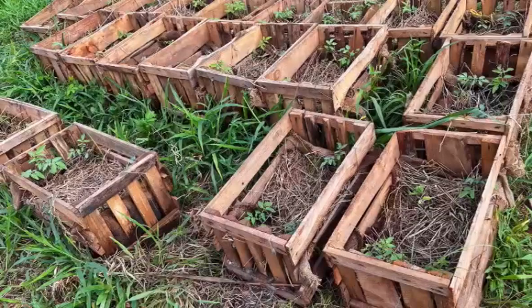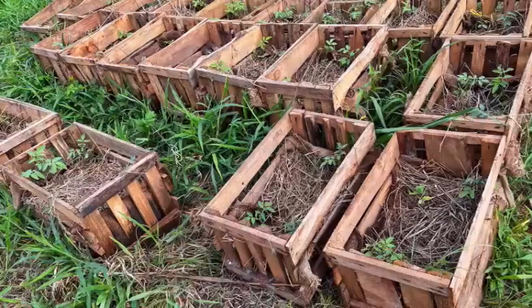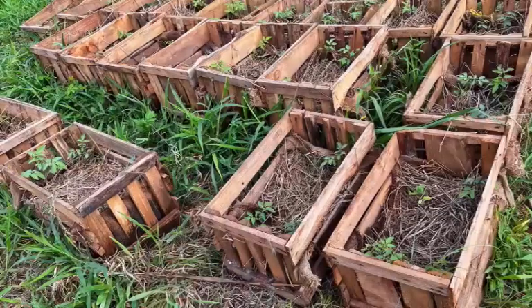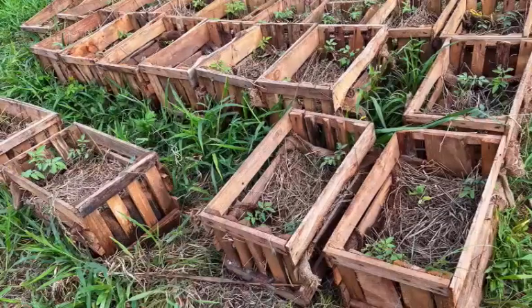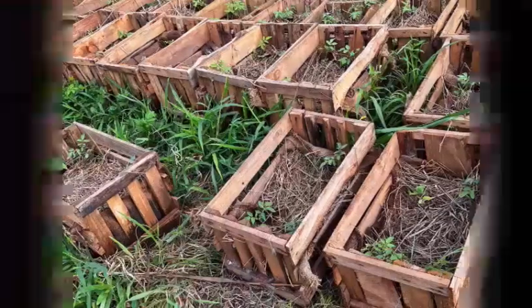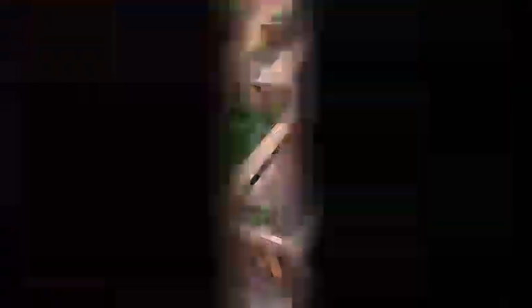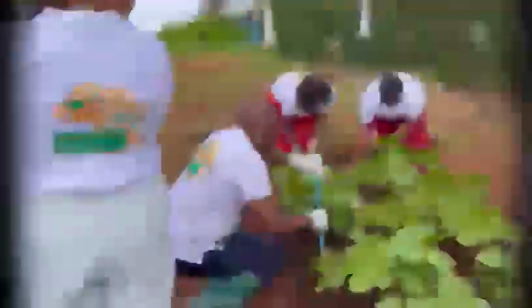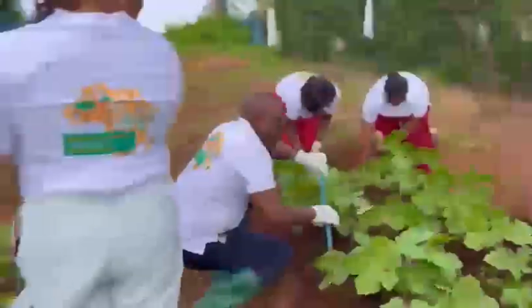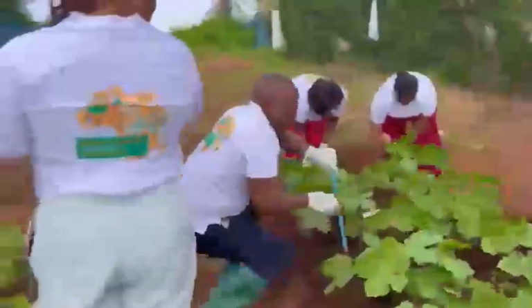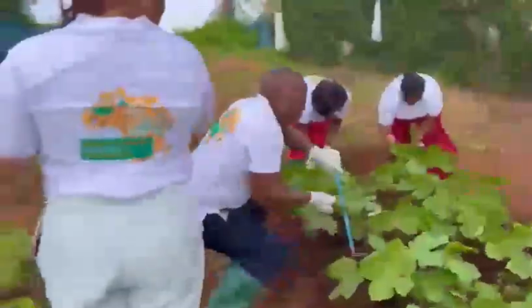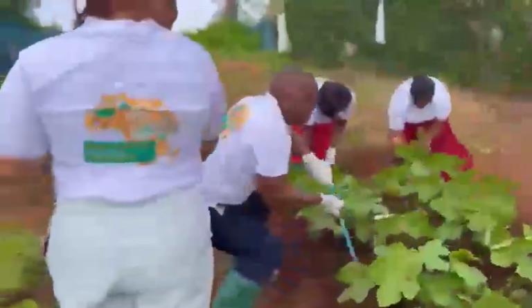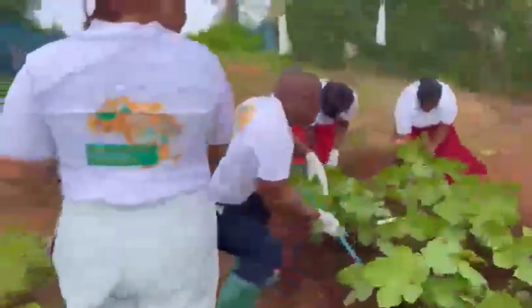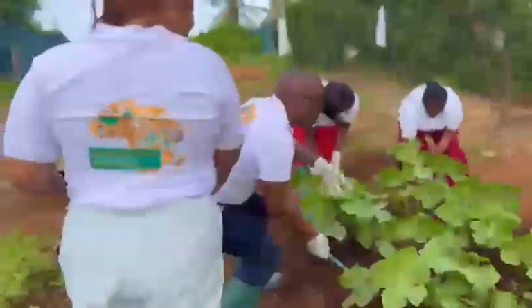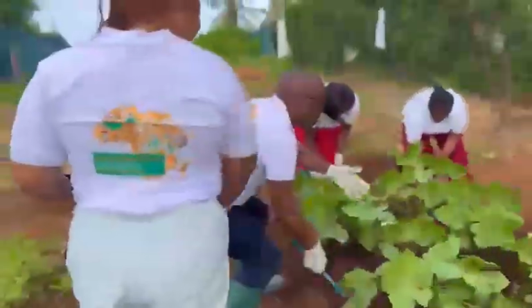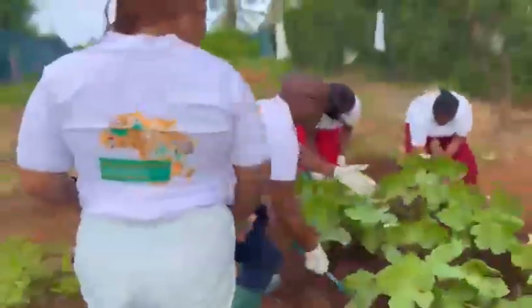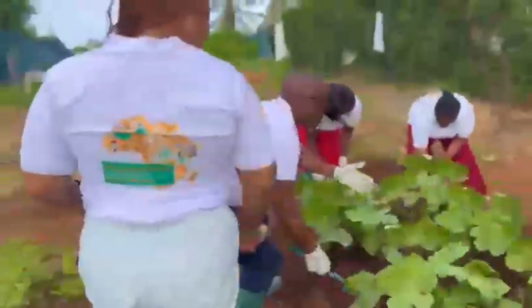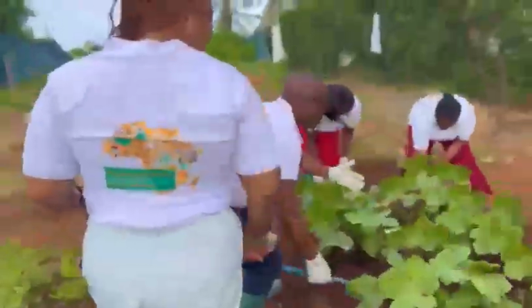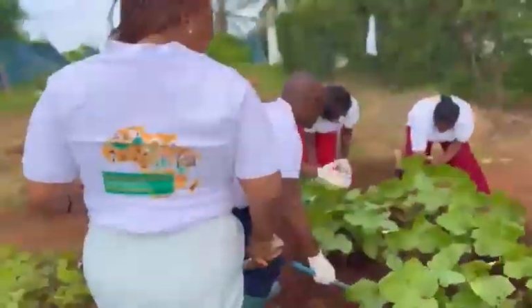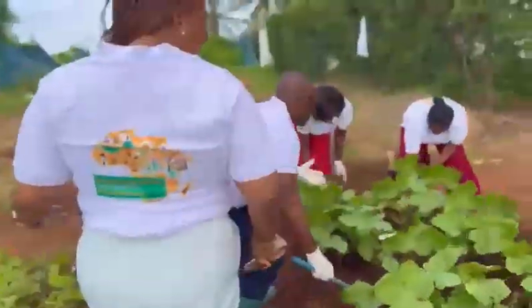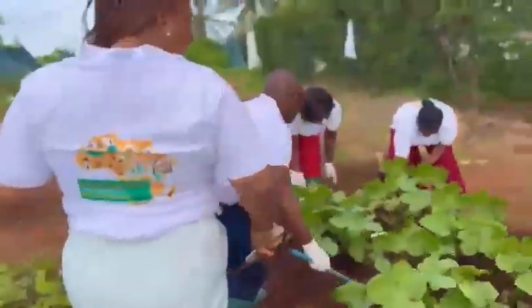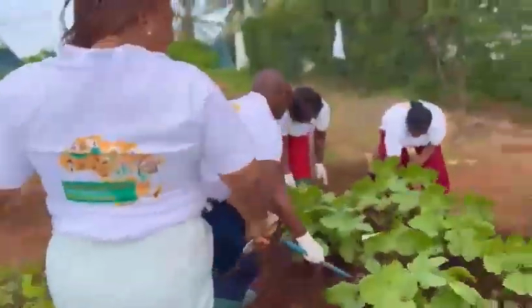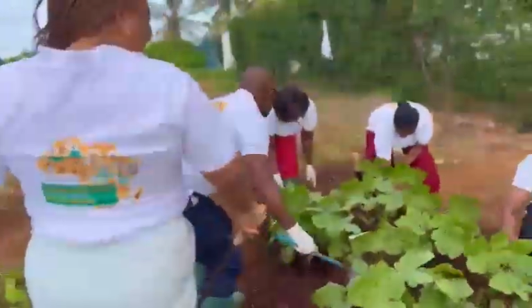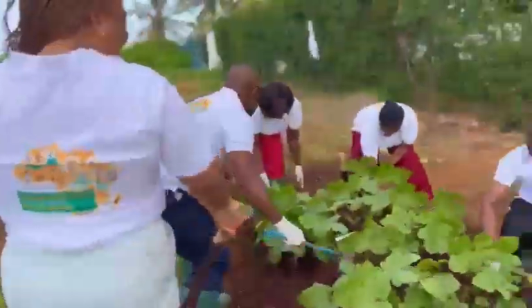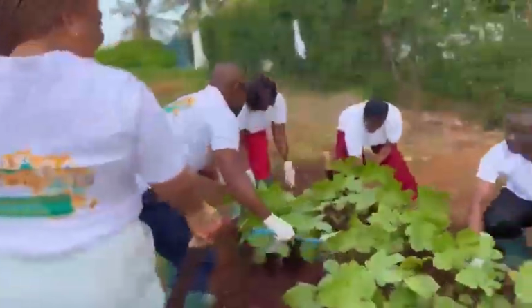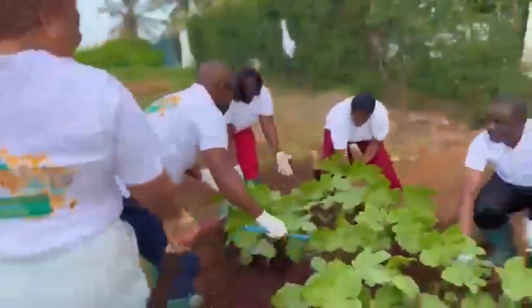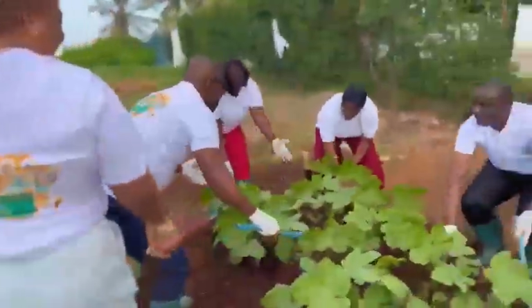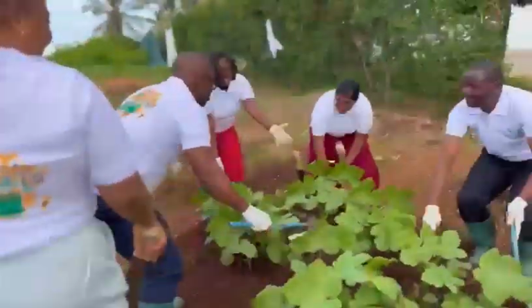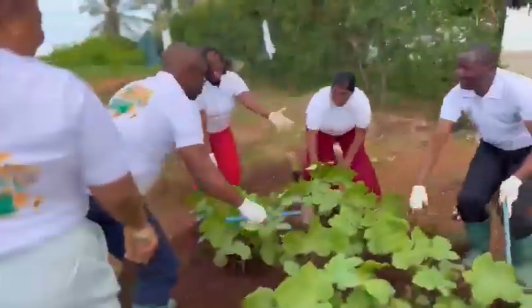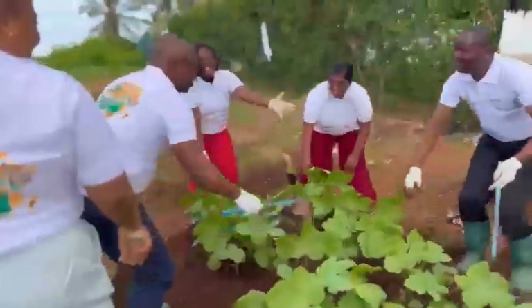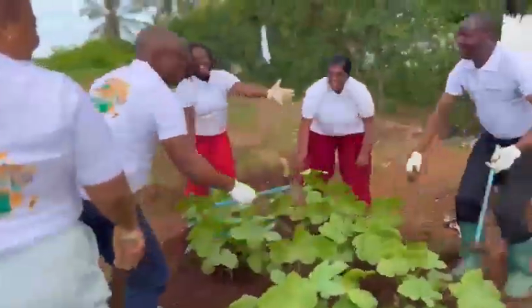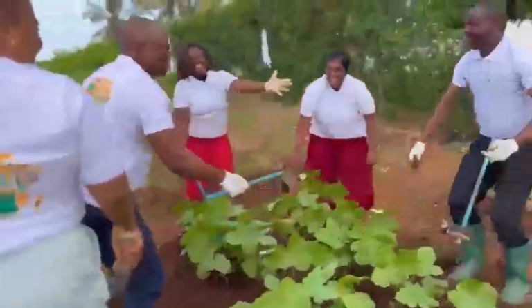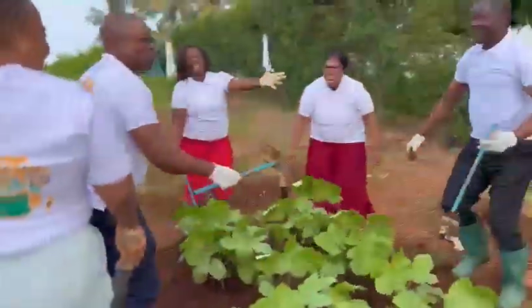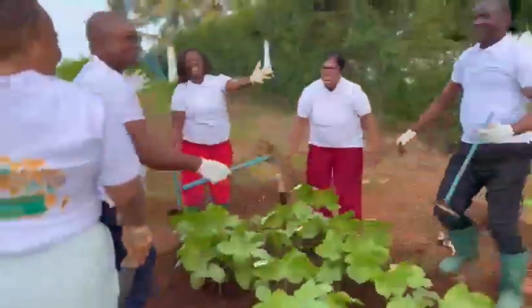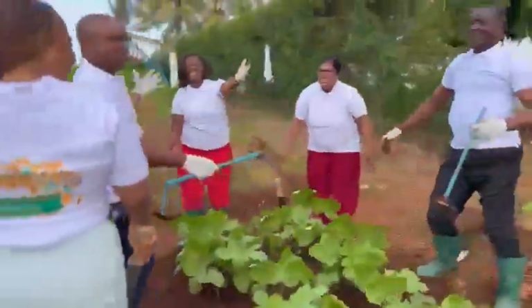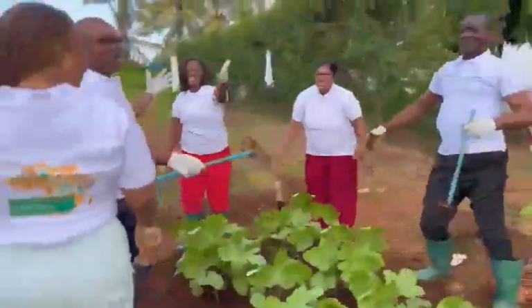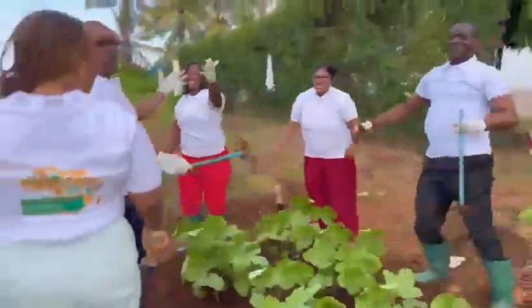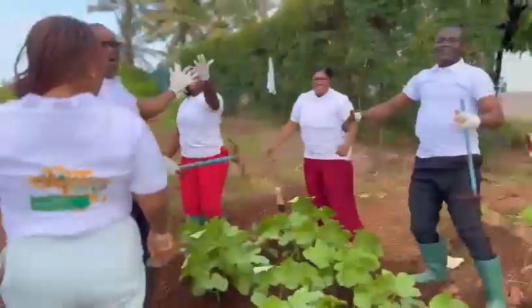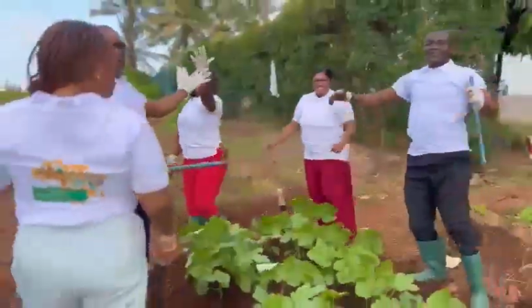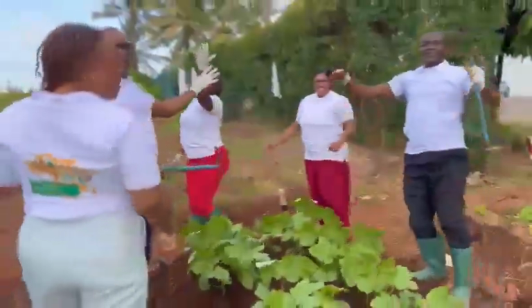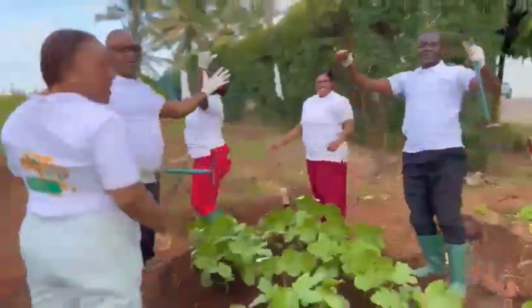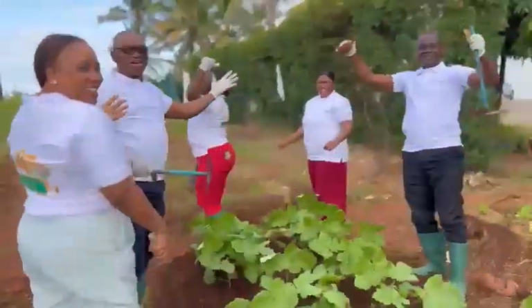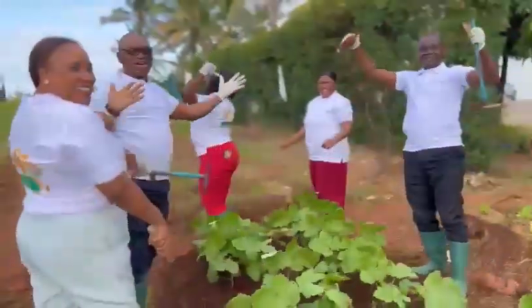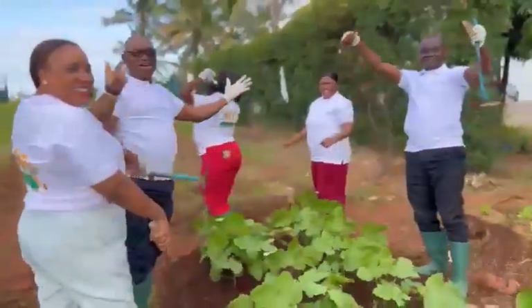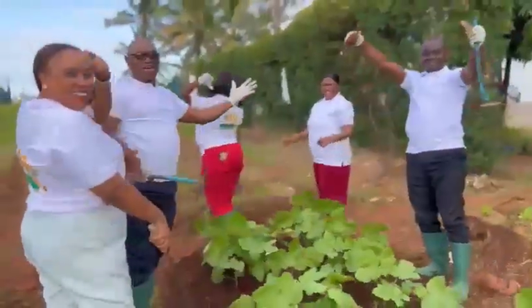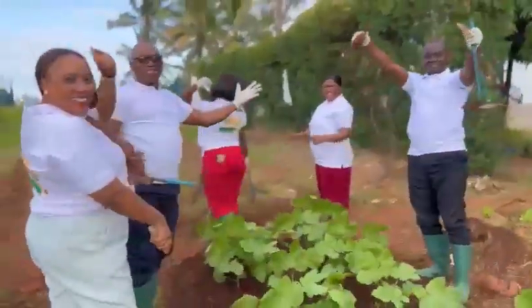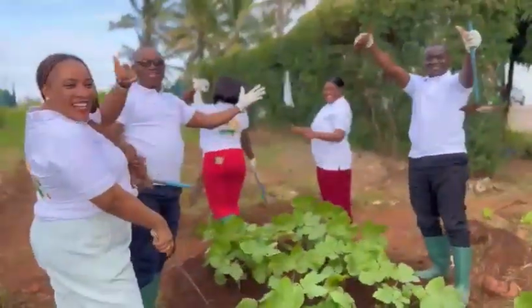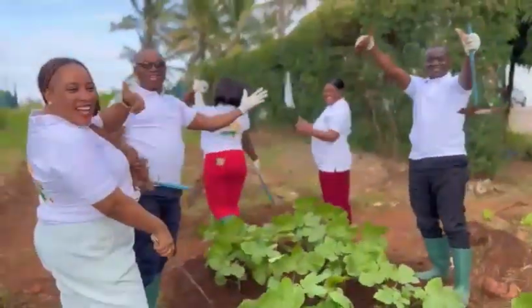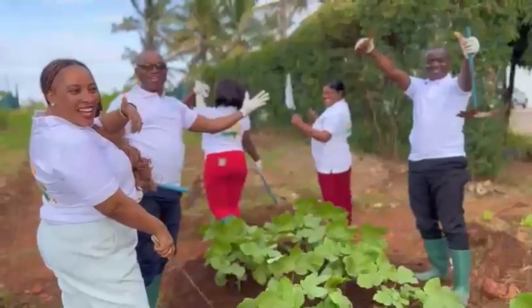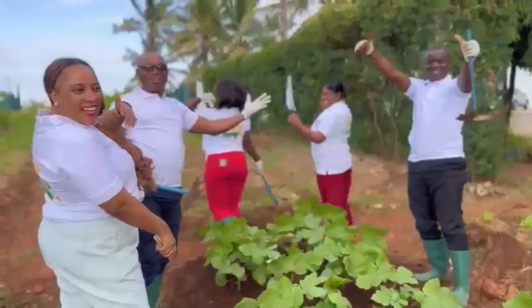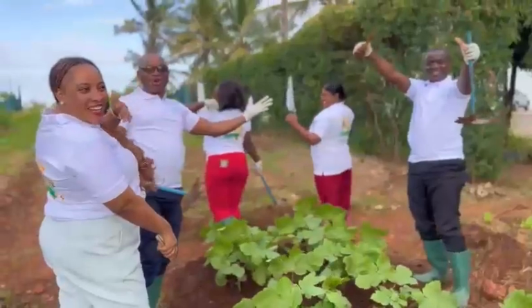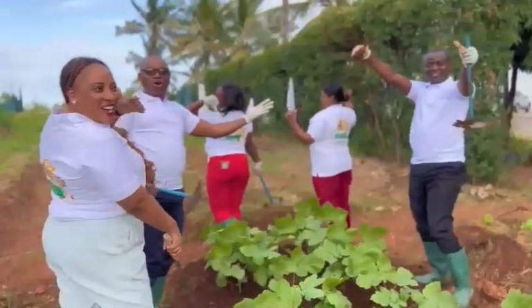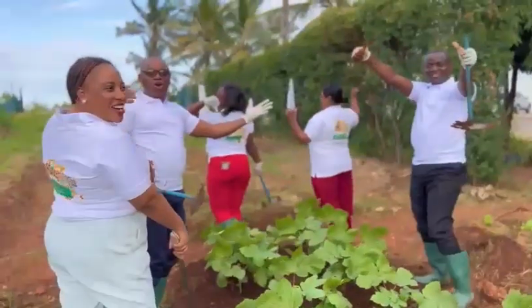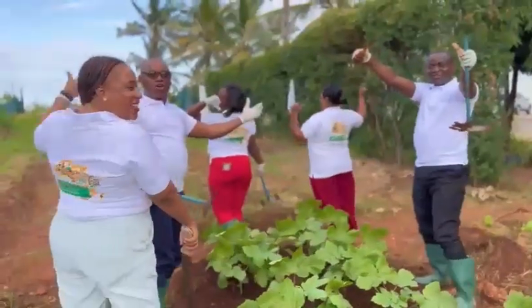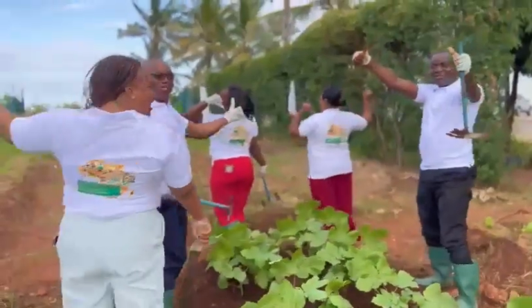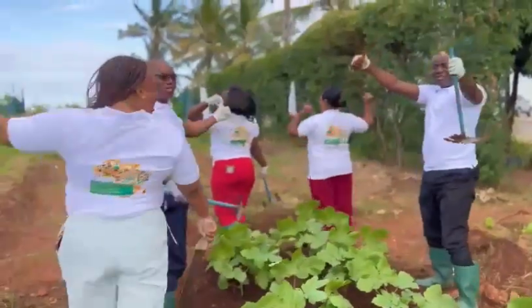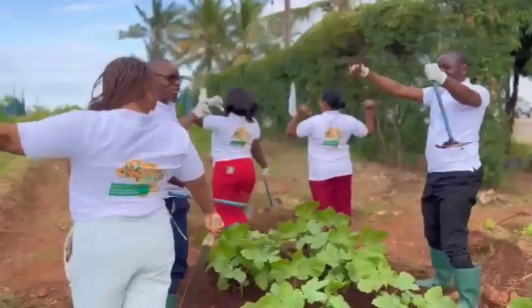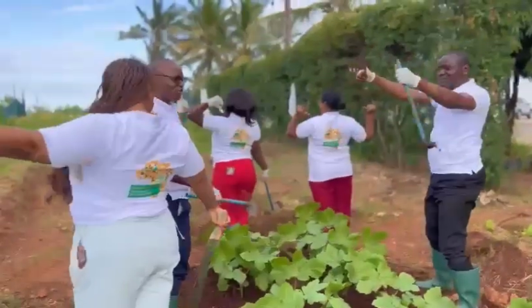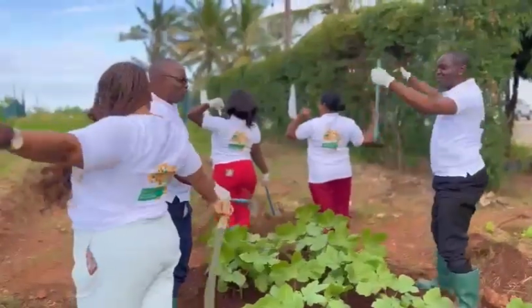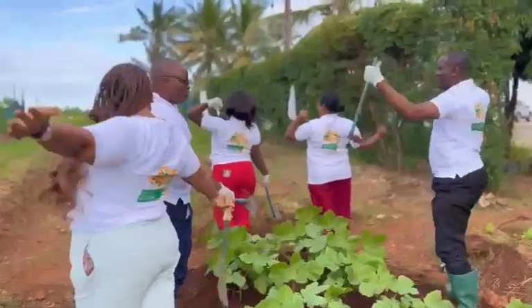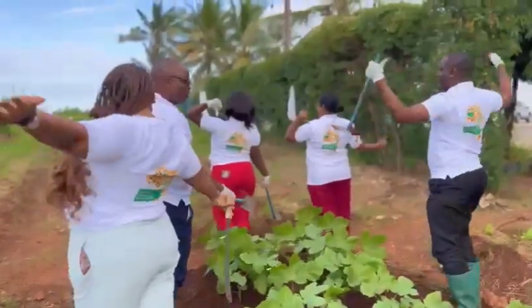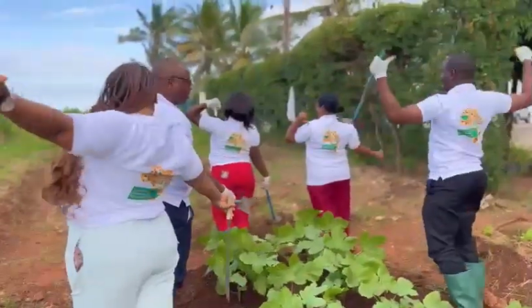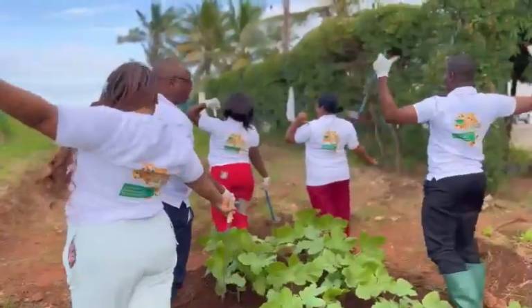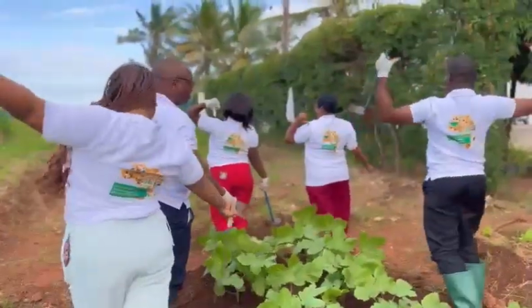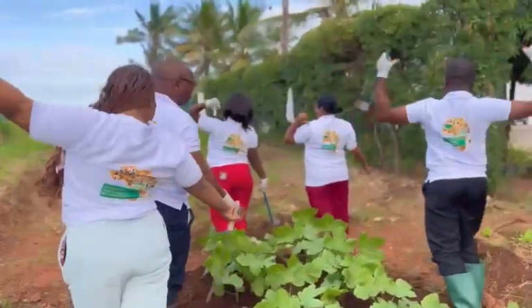A really good idea to get a garden. Let's go, Golden Tulip!